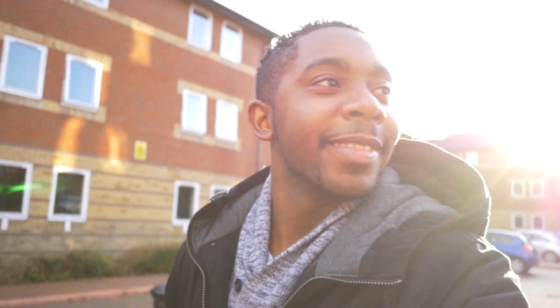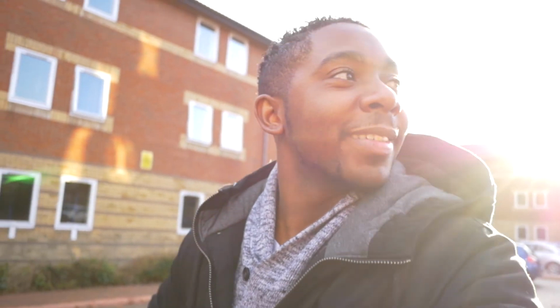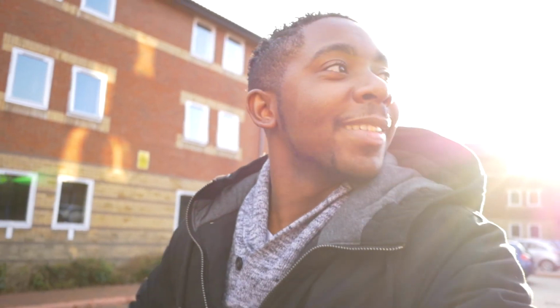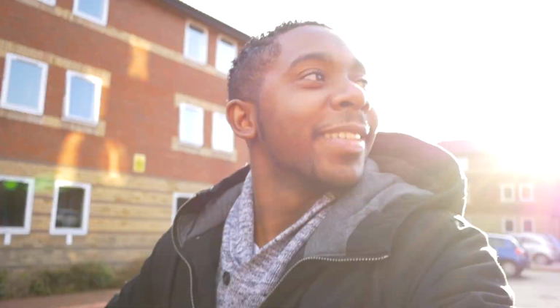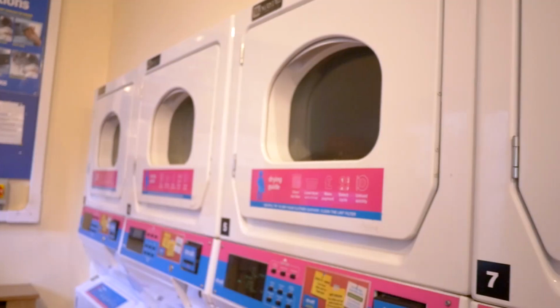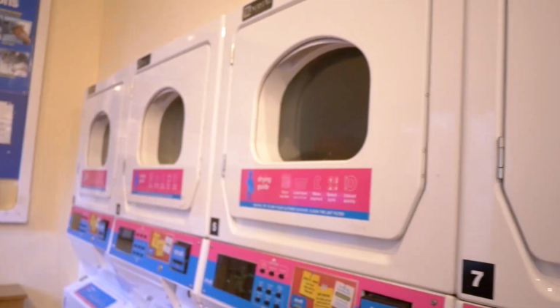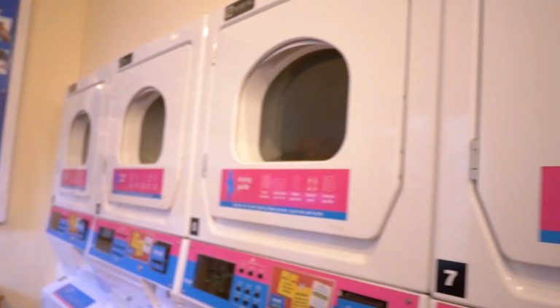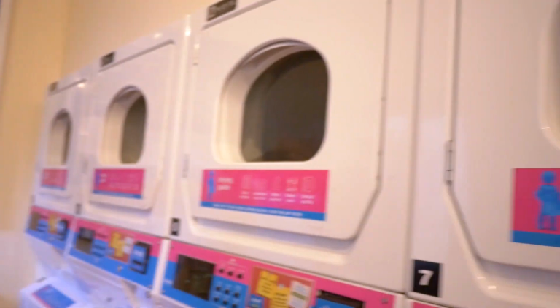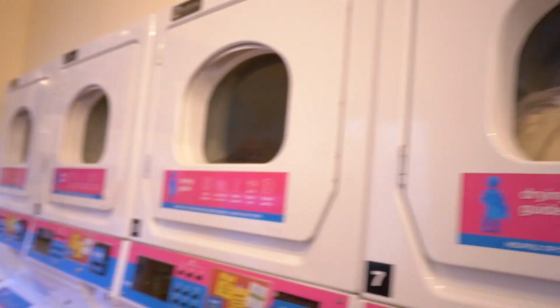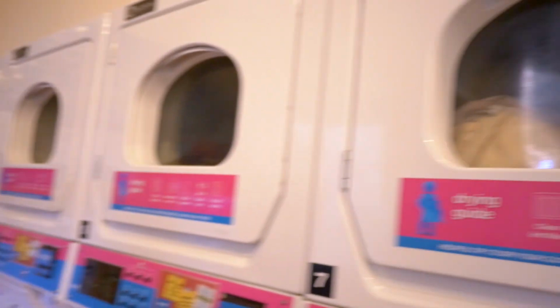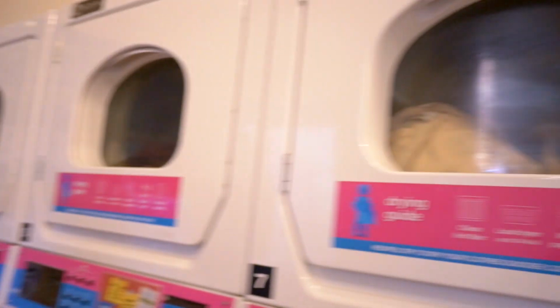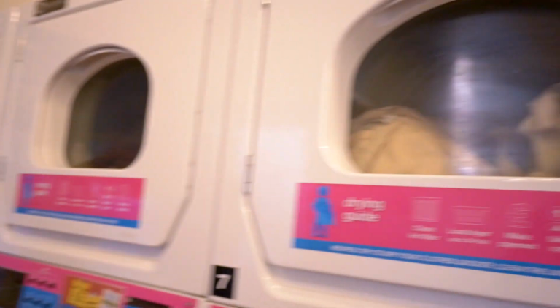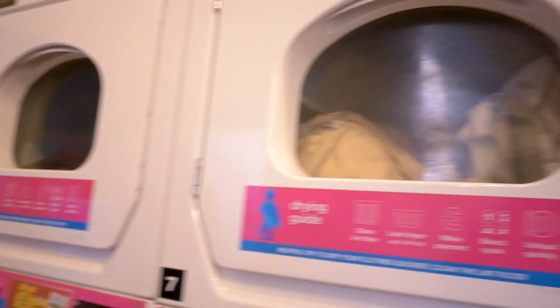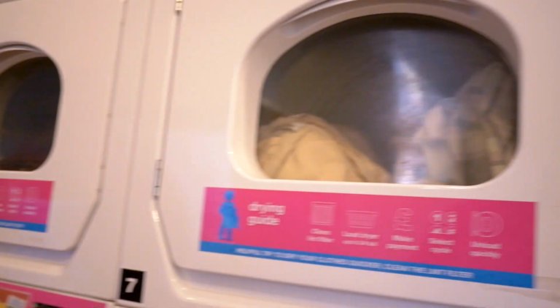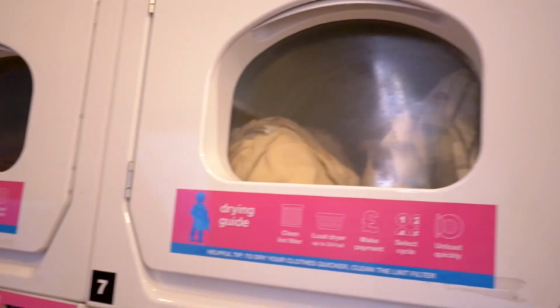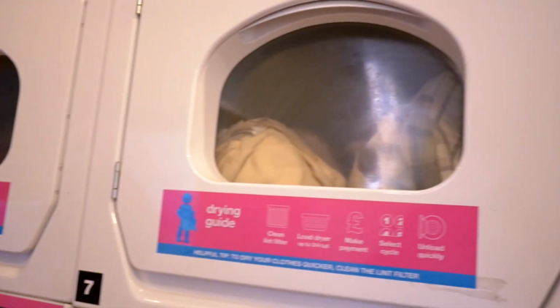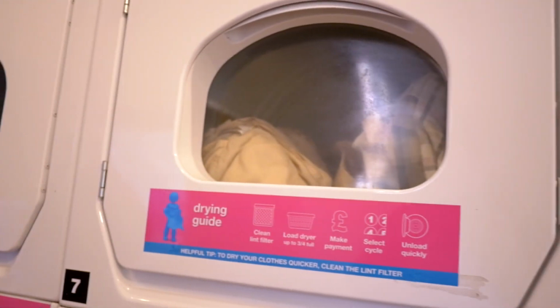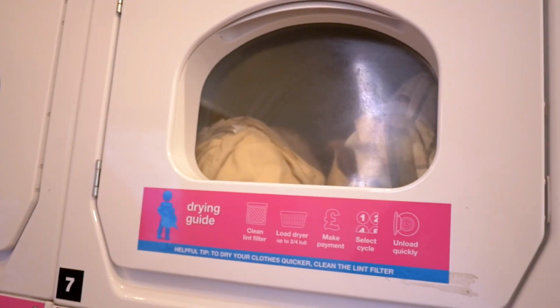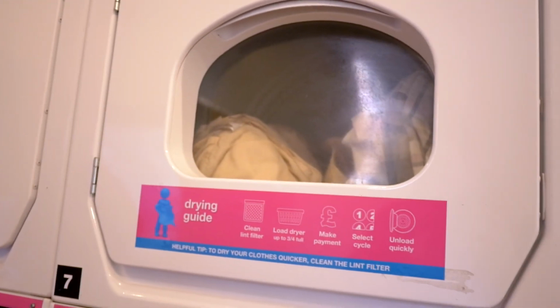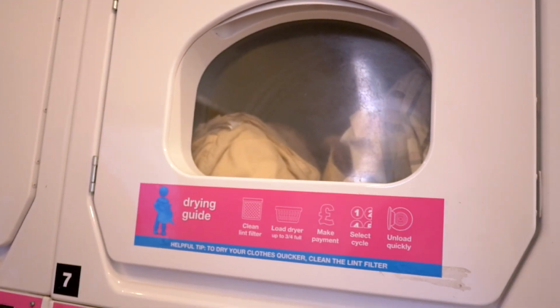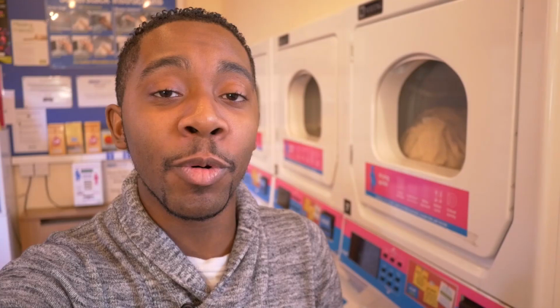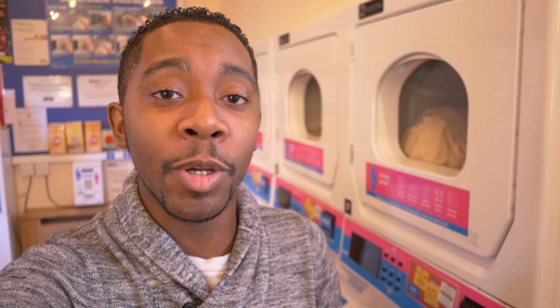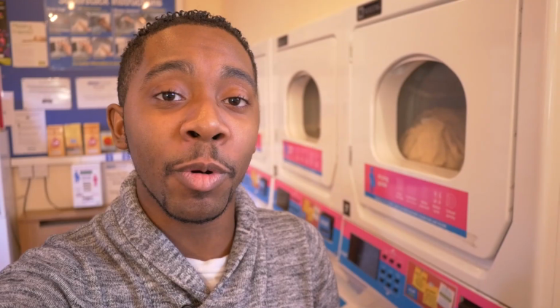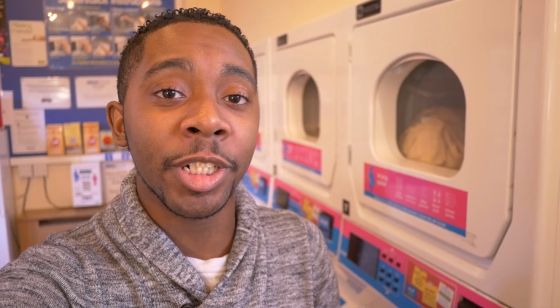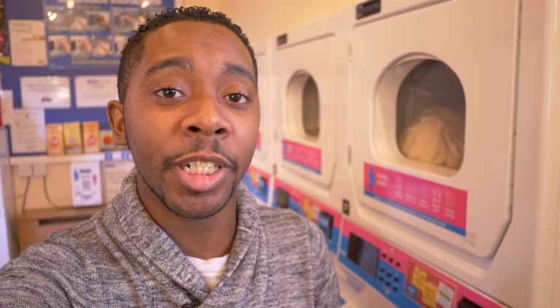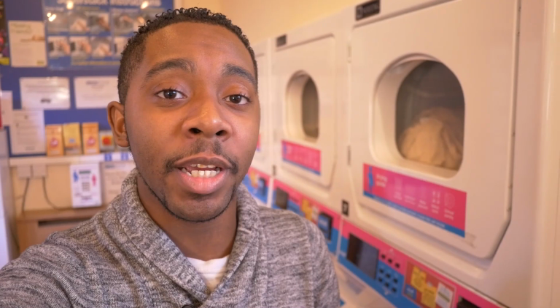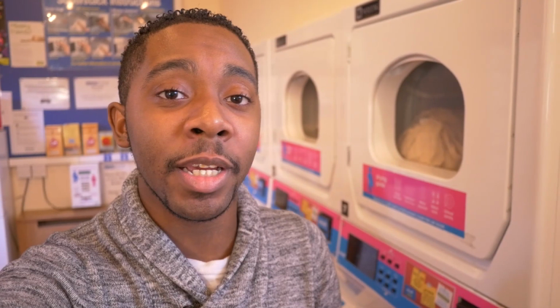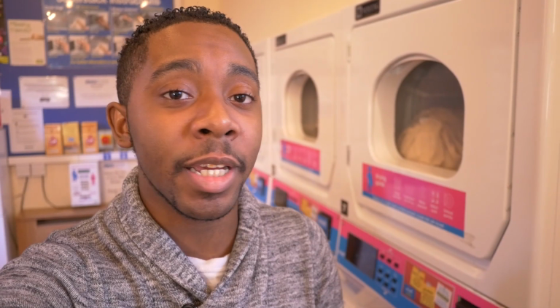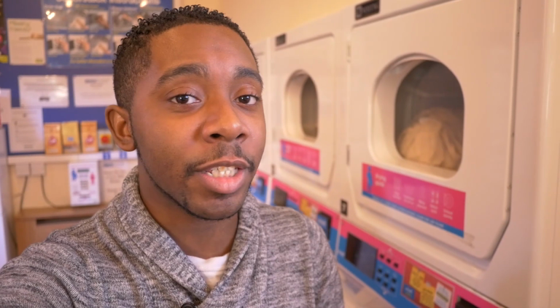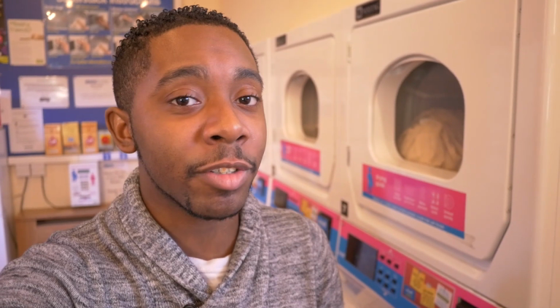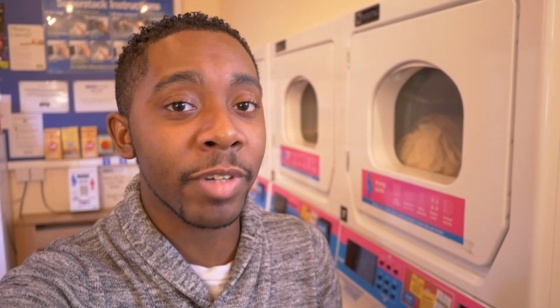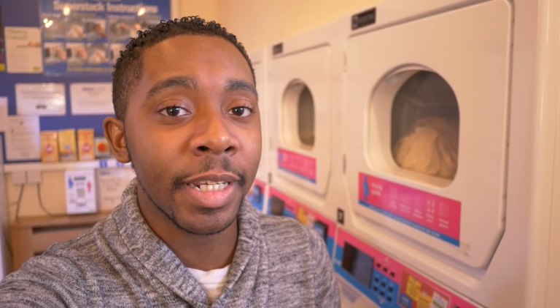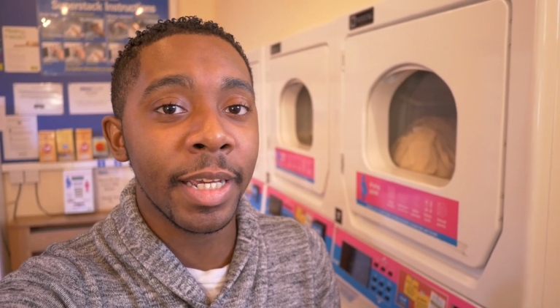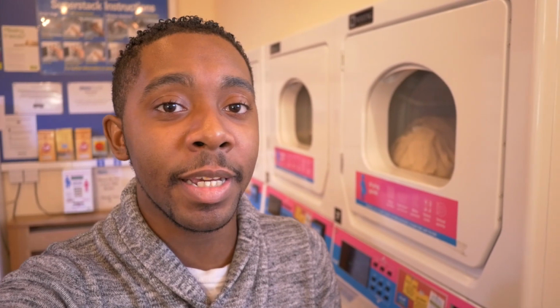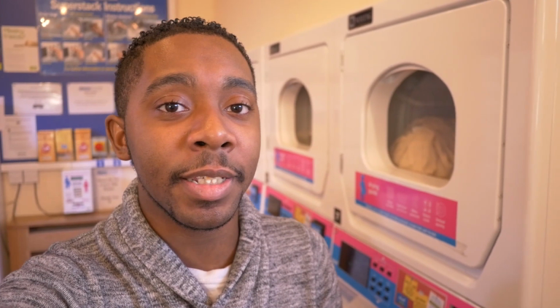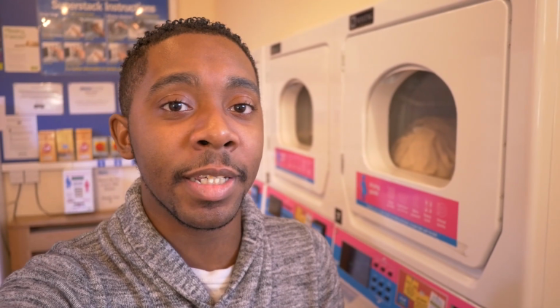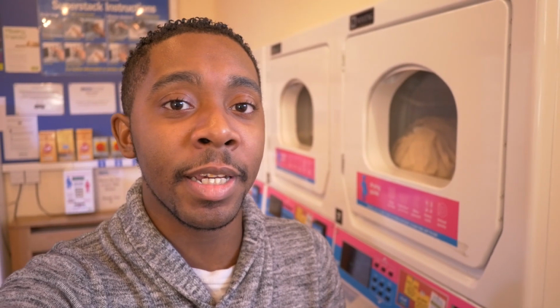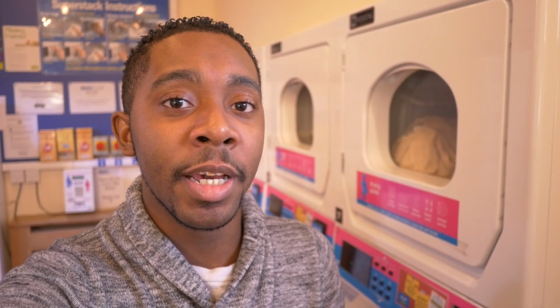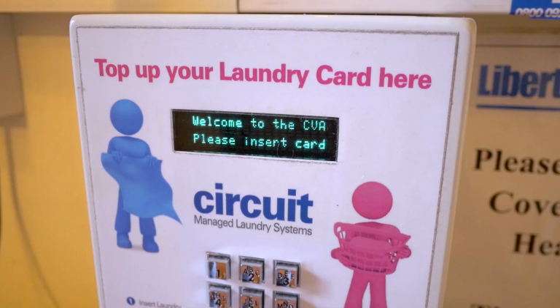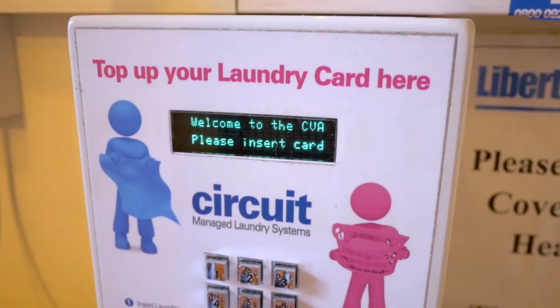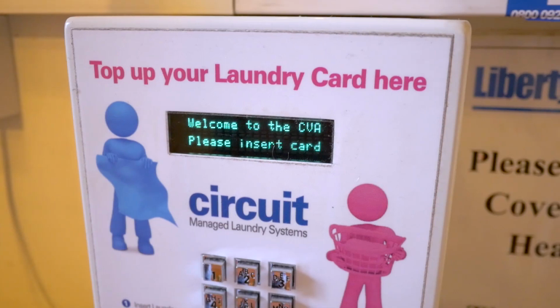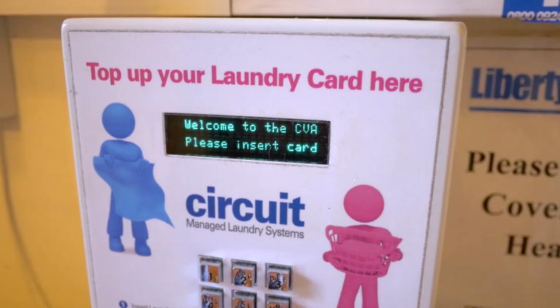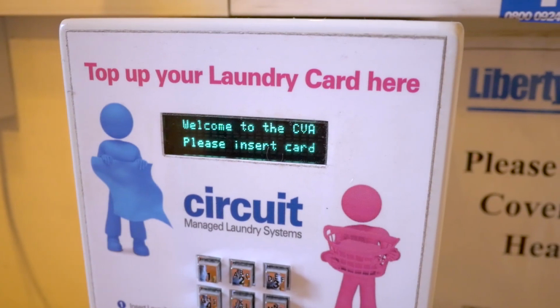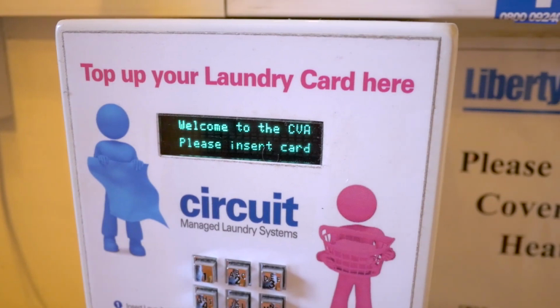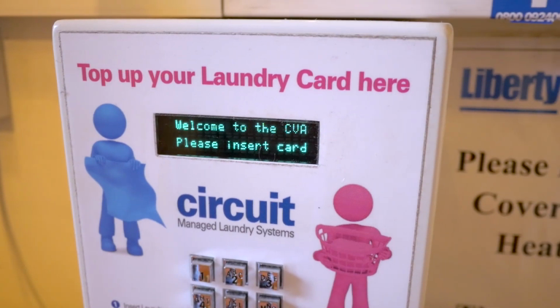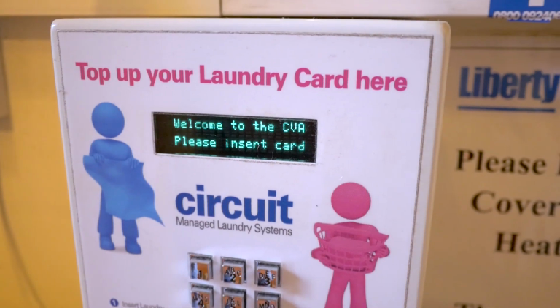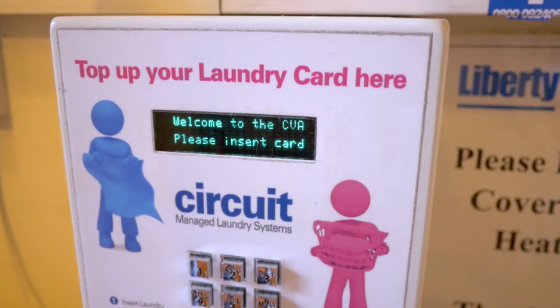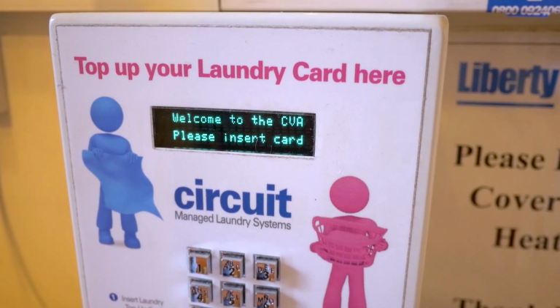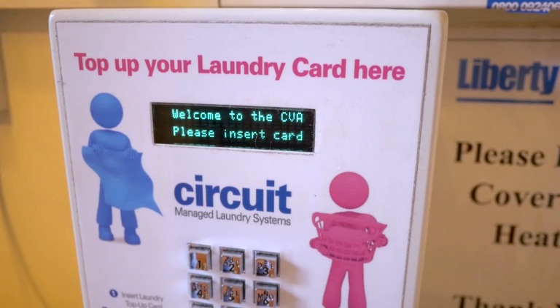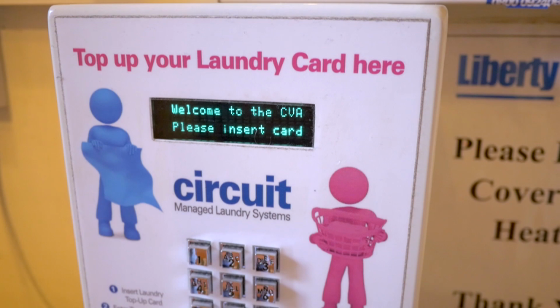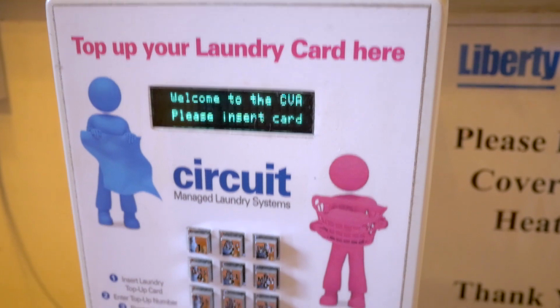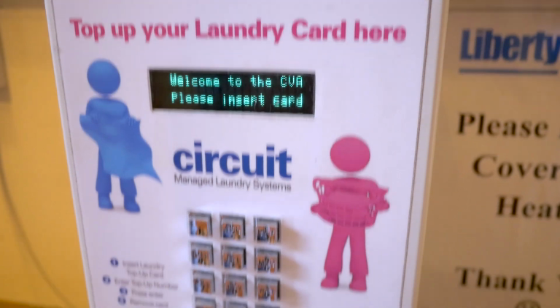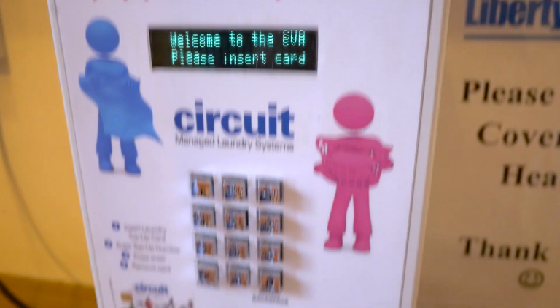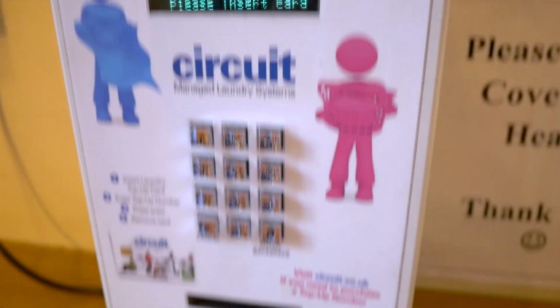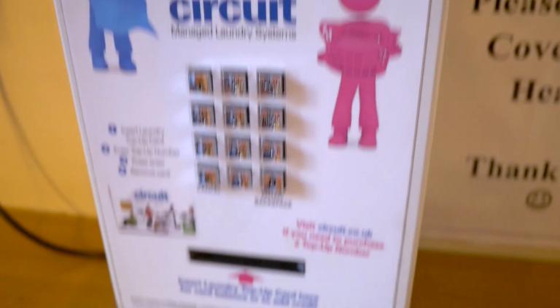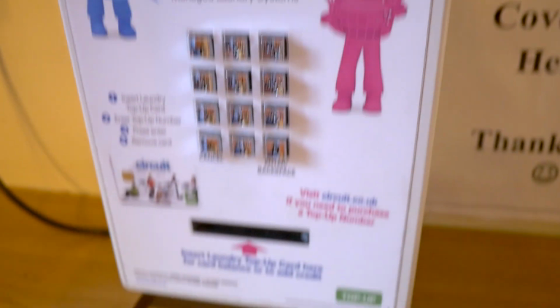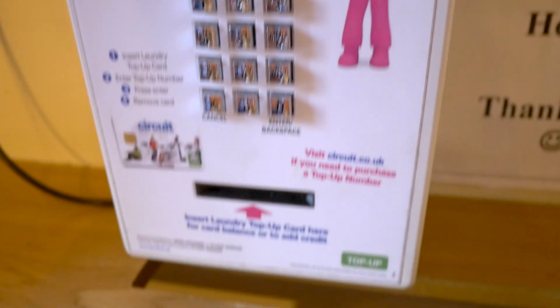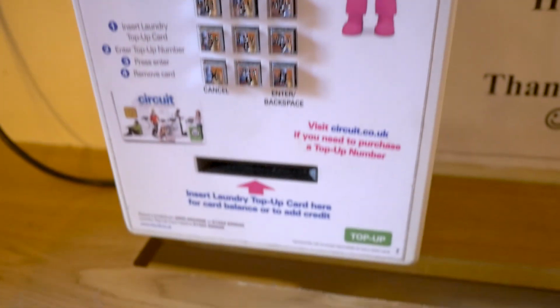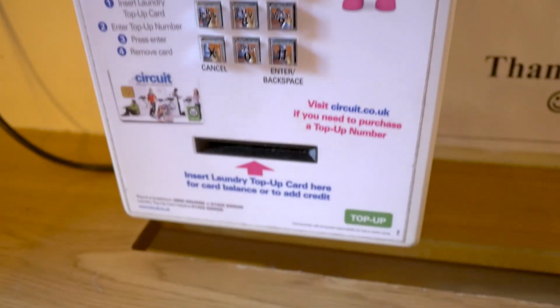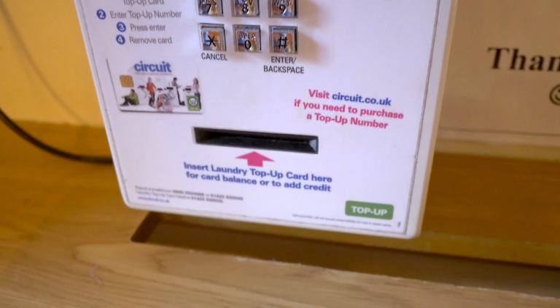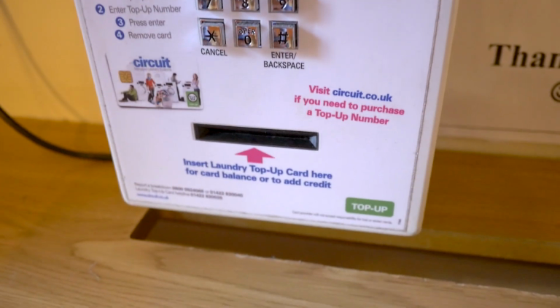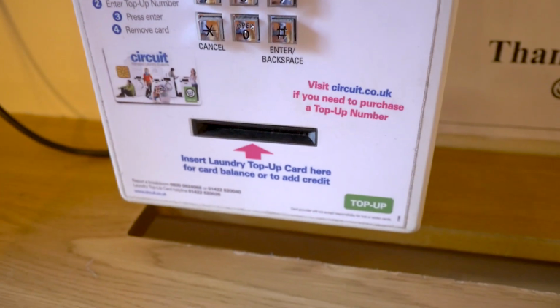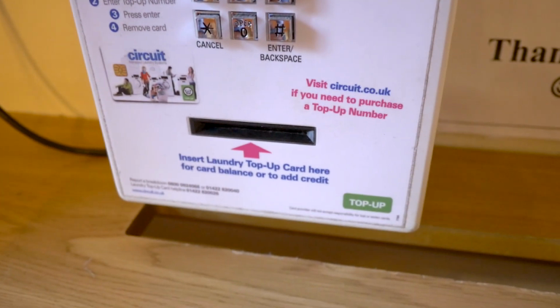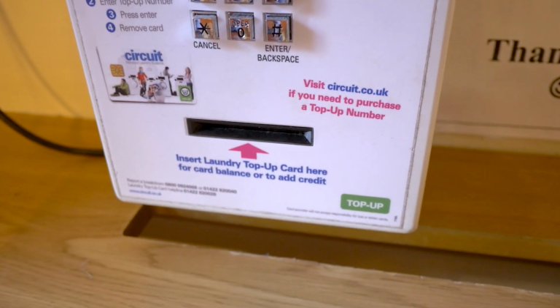Right now I'm in the laundry room. This is where you do all your washing. It's really easy — you just top up your card, pop it in, and select the cycle.